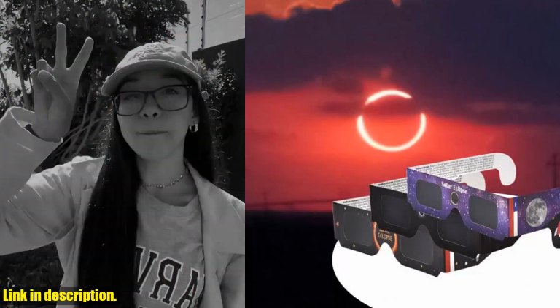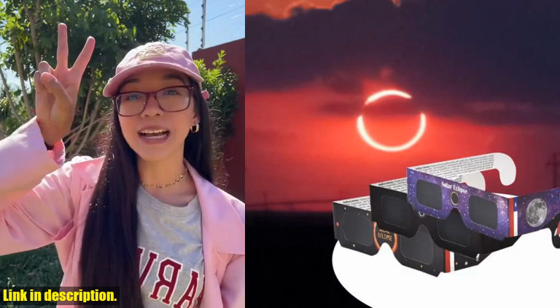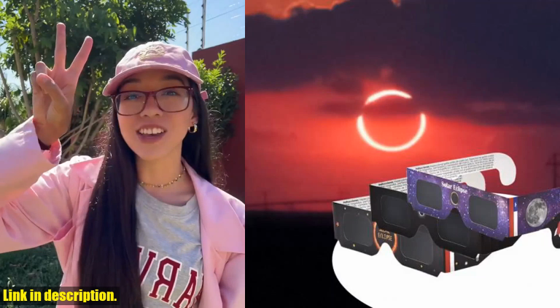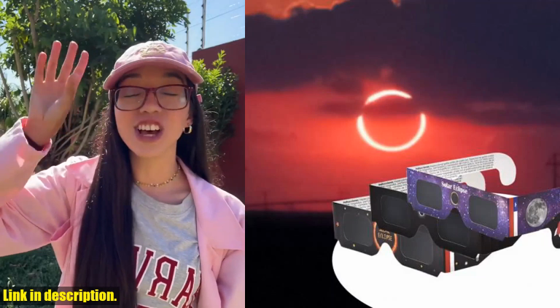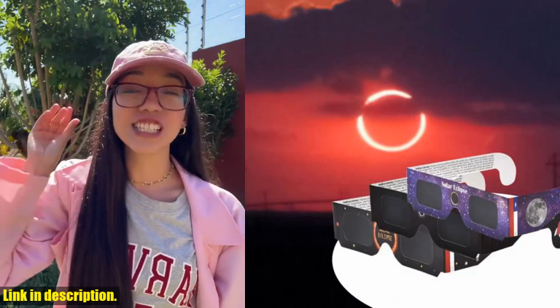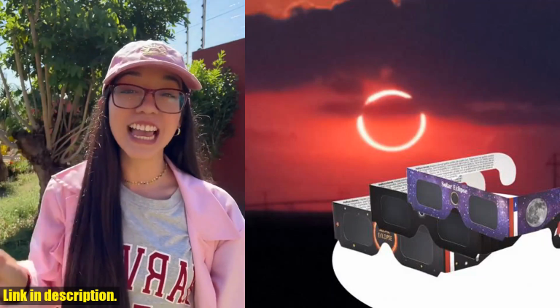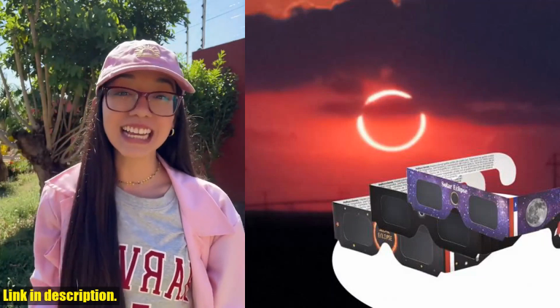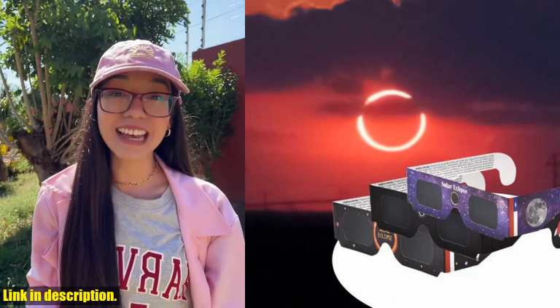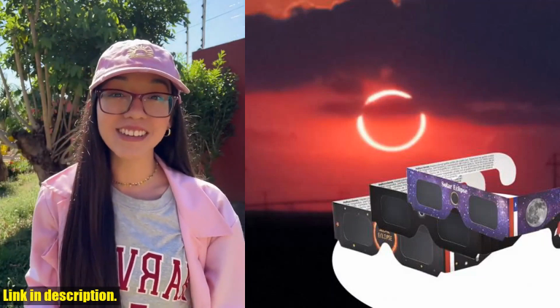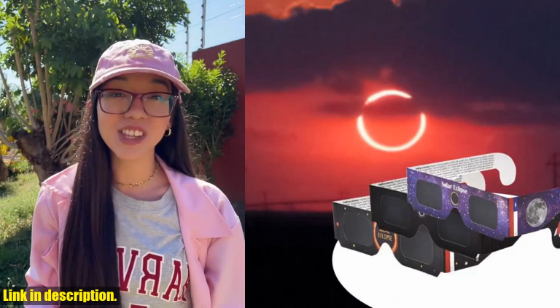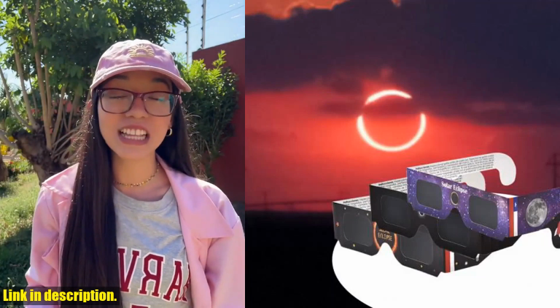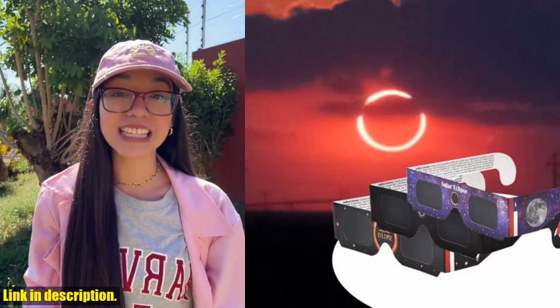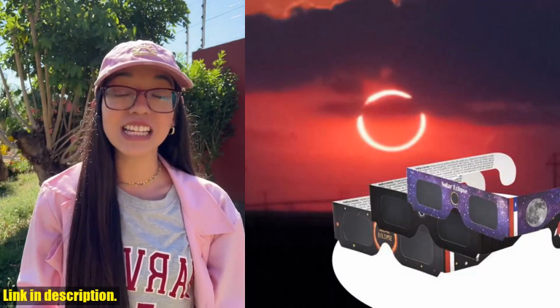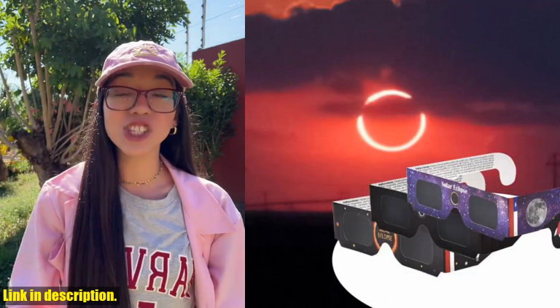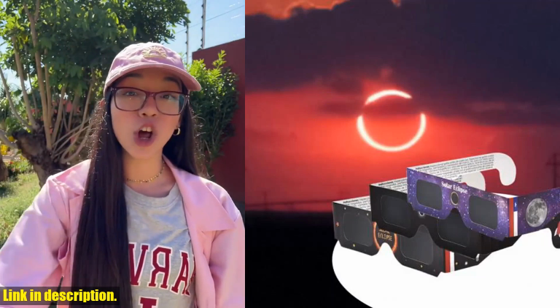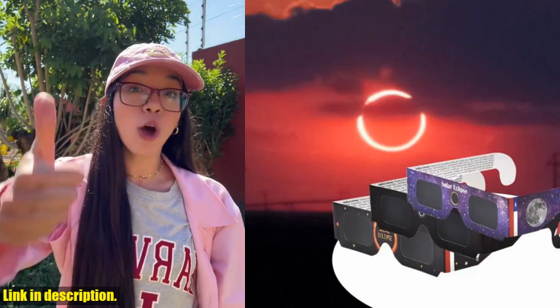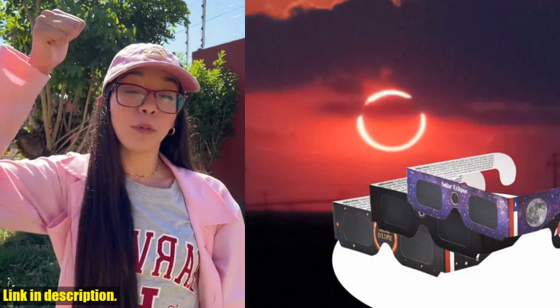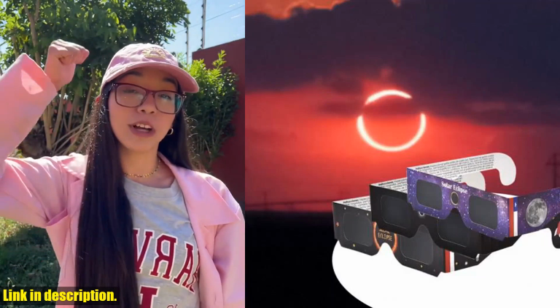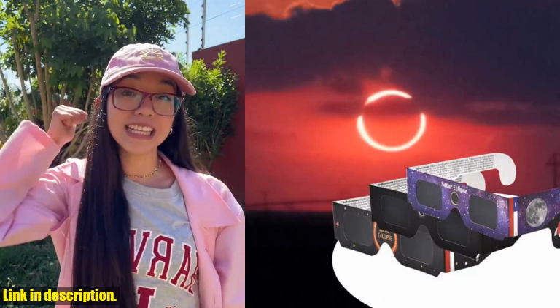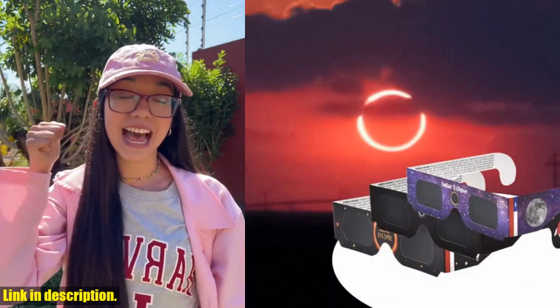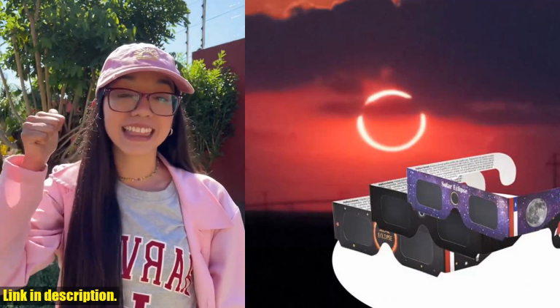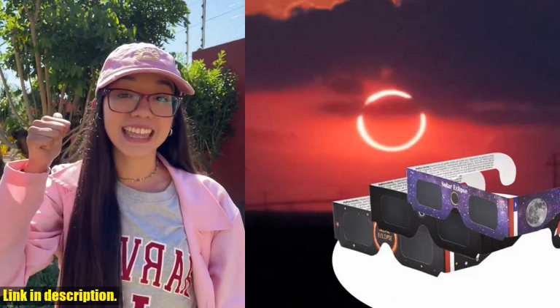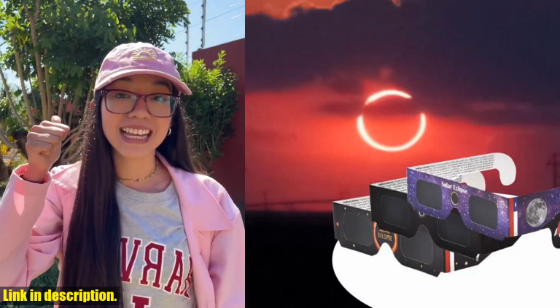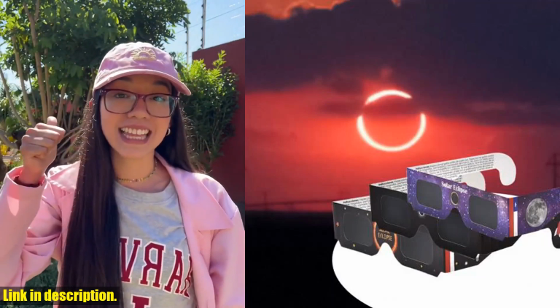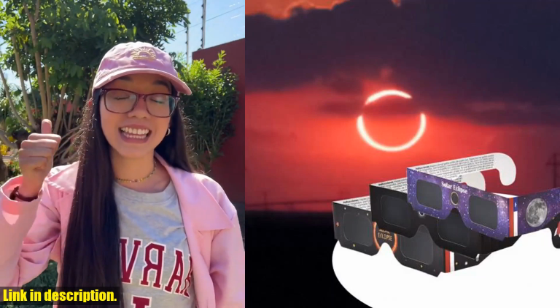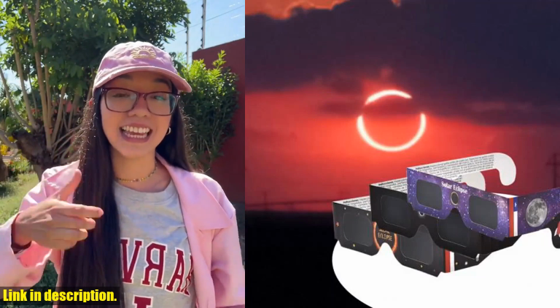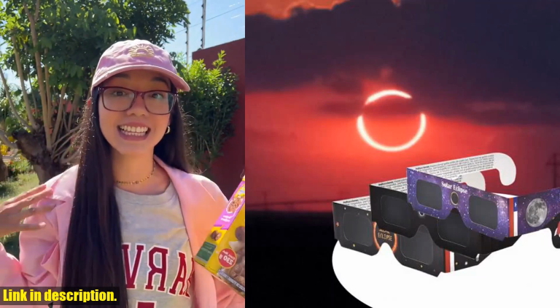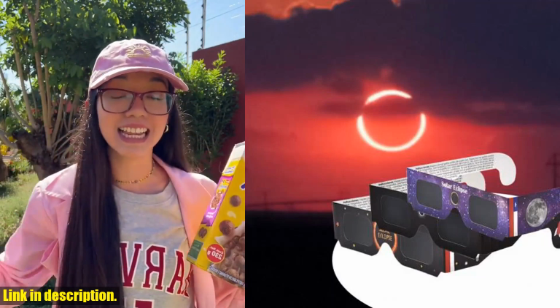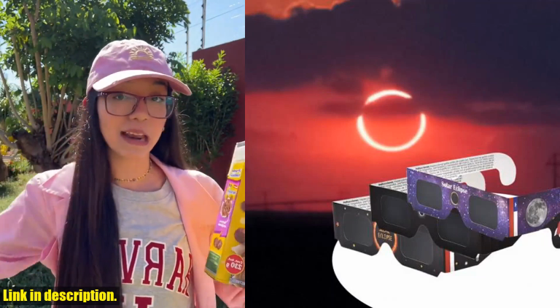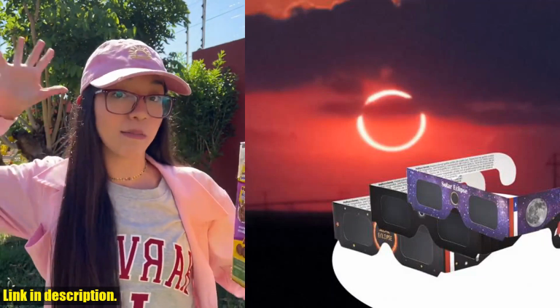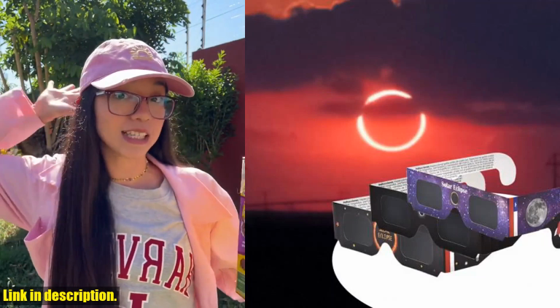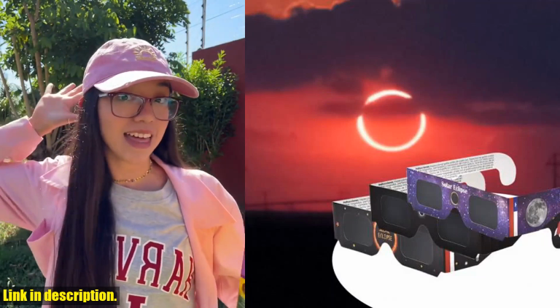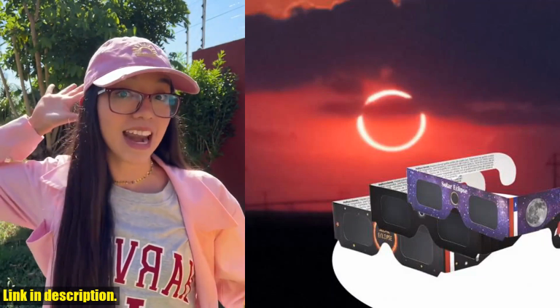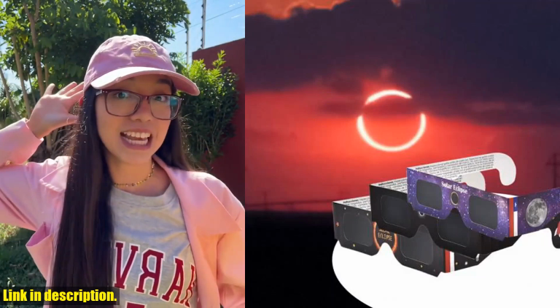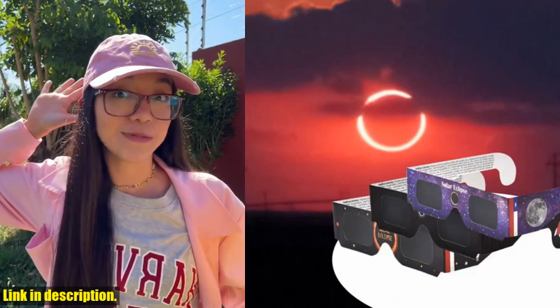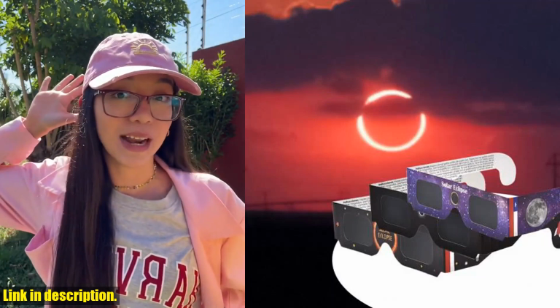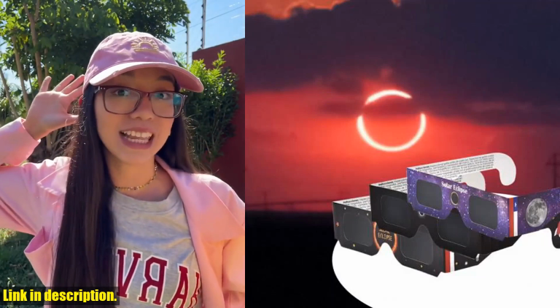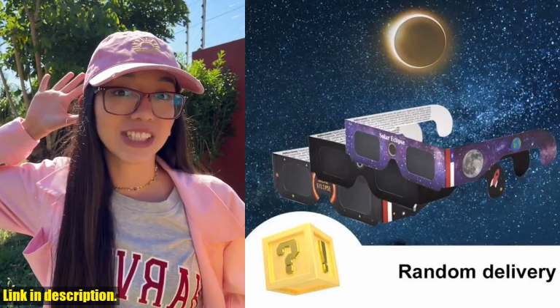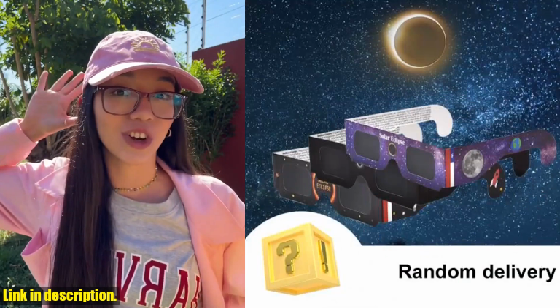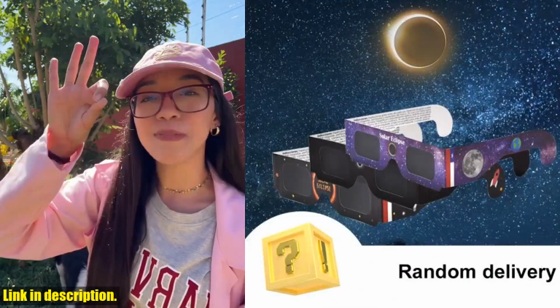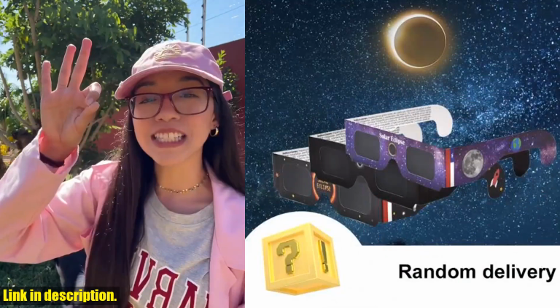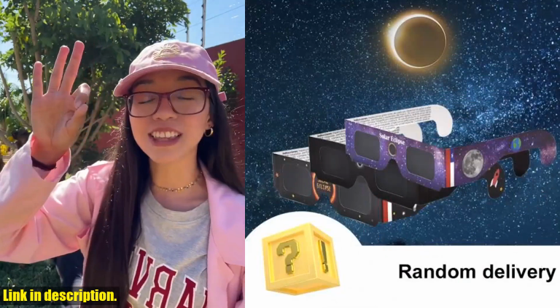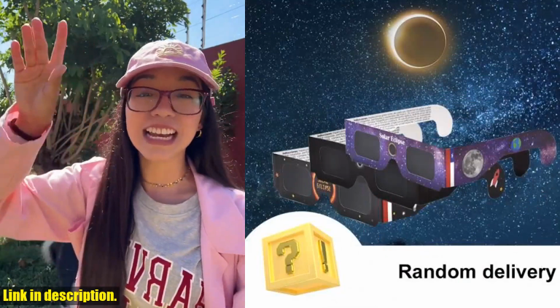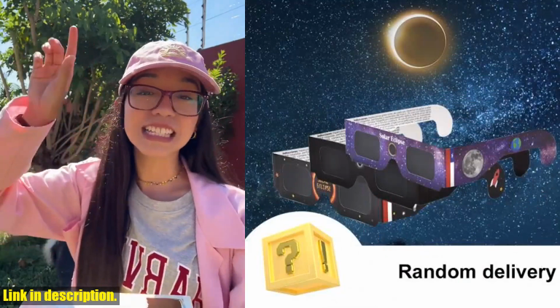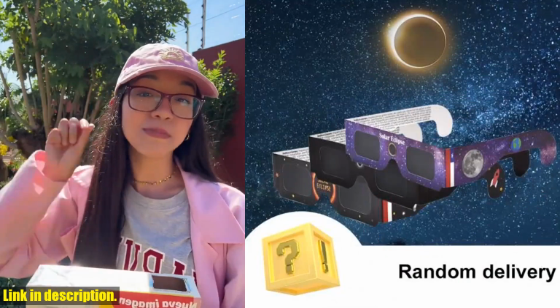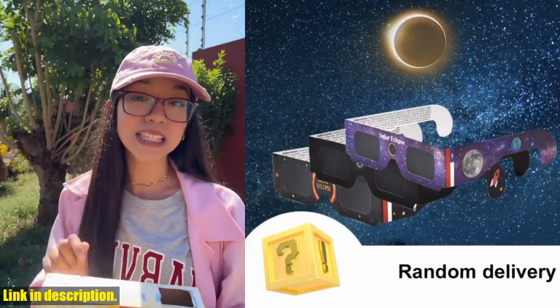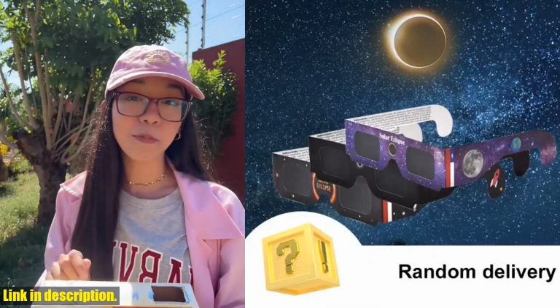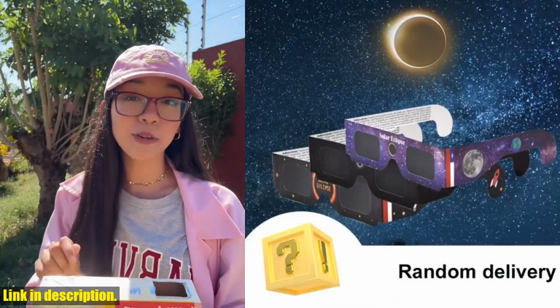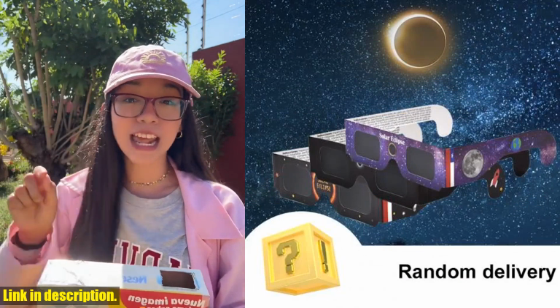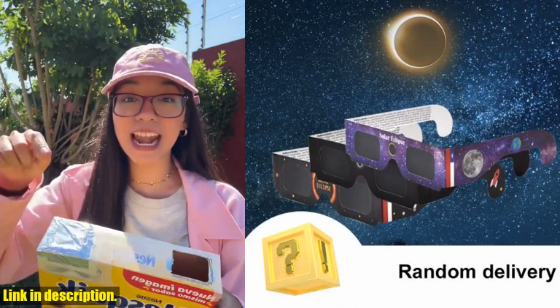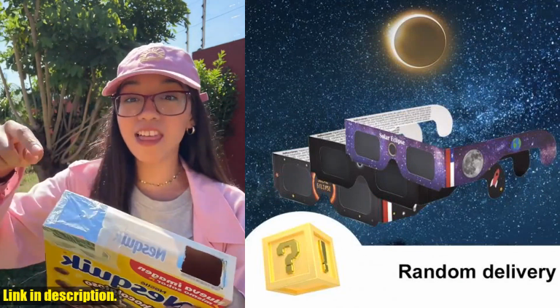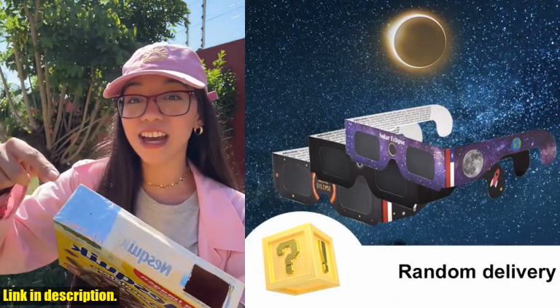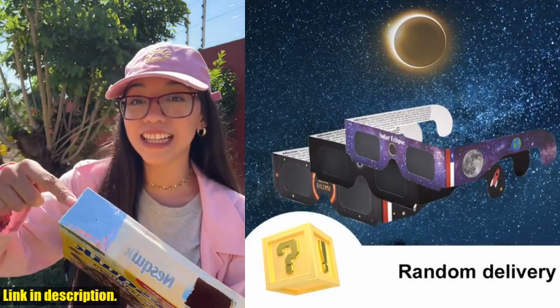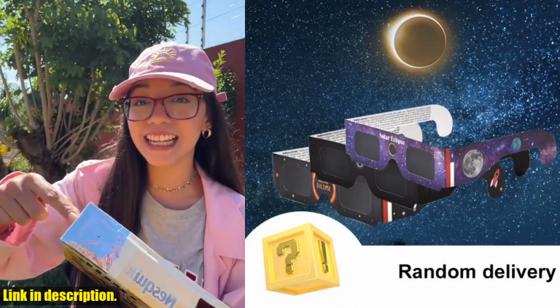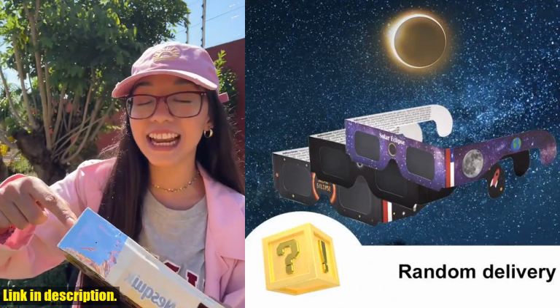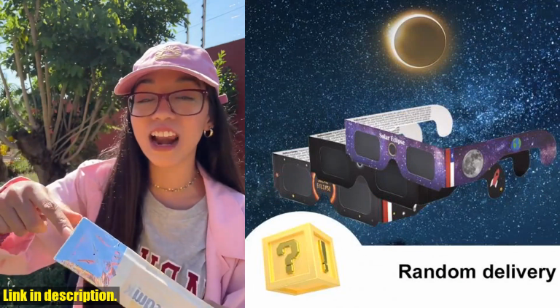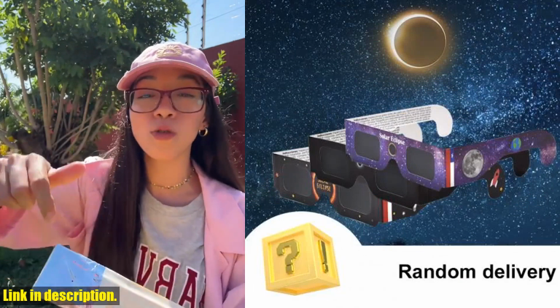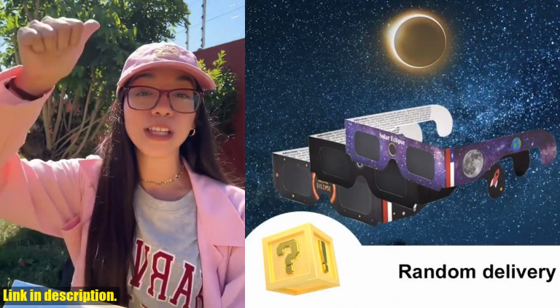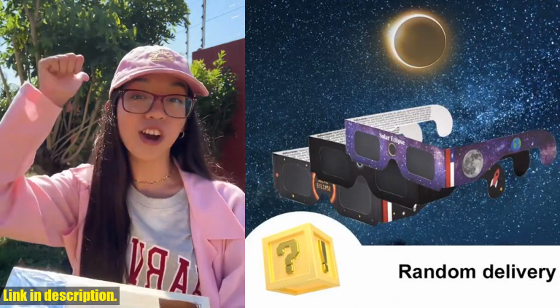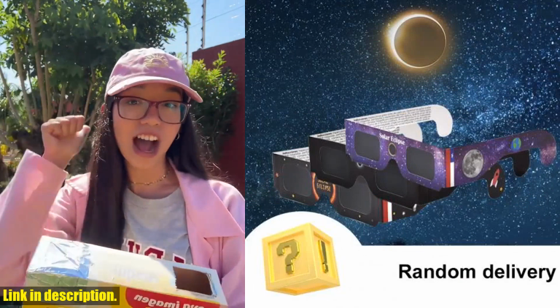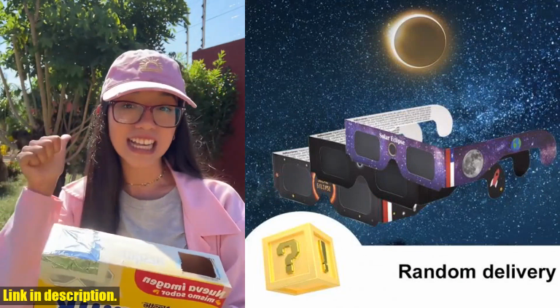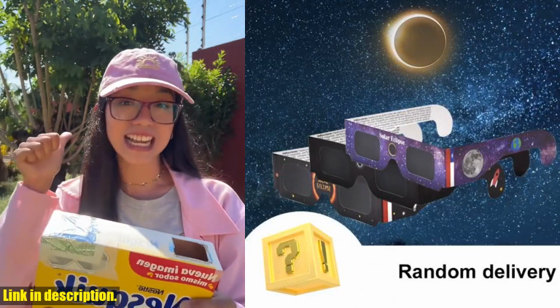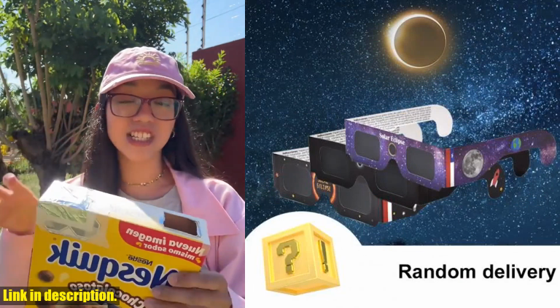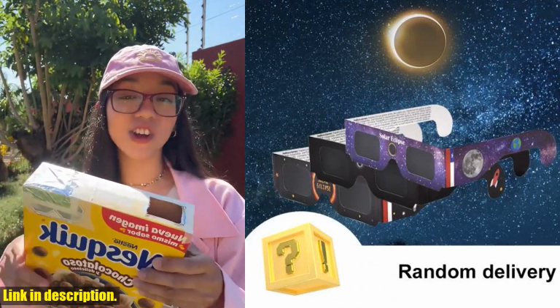These glasses are designed to protect your eyes from harmful infrared and ultraviolet rays, making it safe for direct observation of the sun.